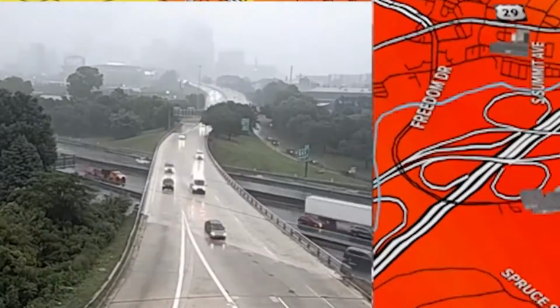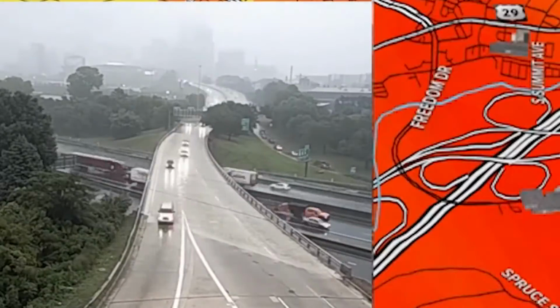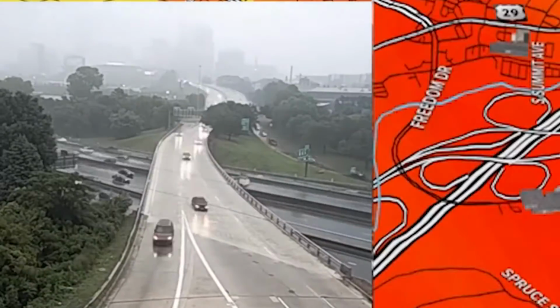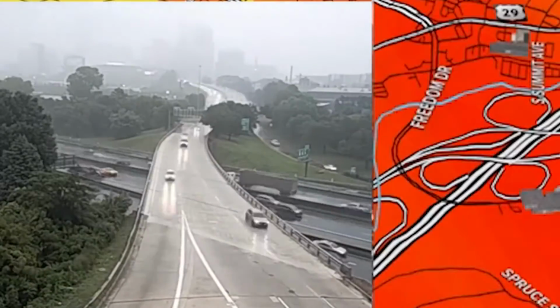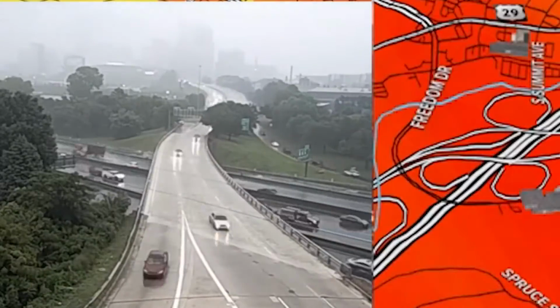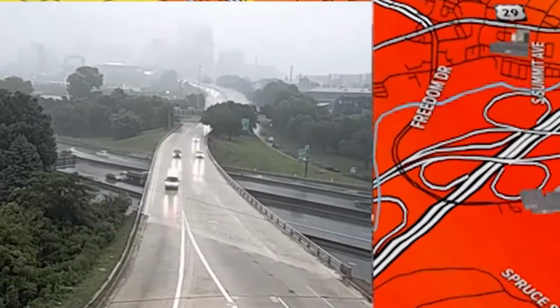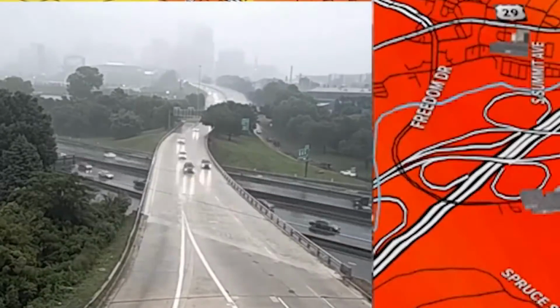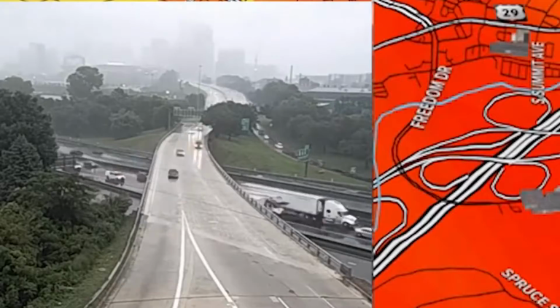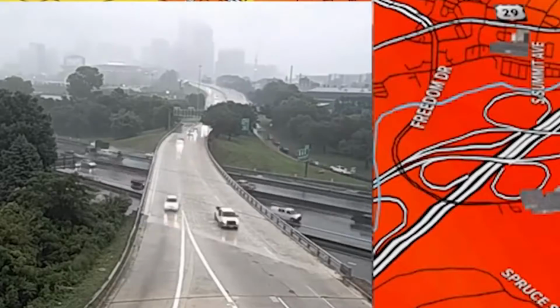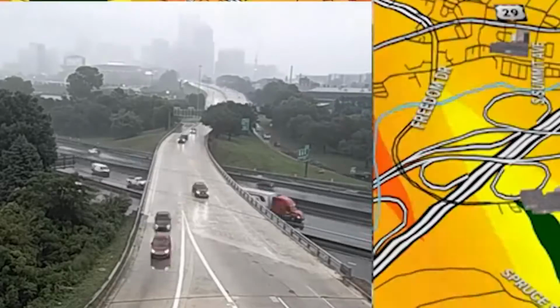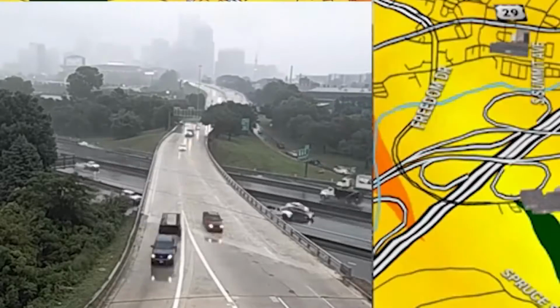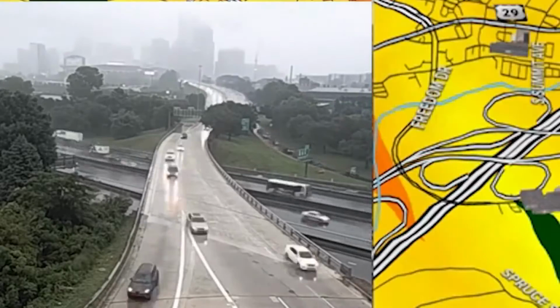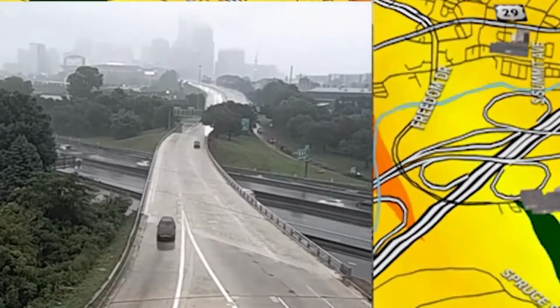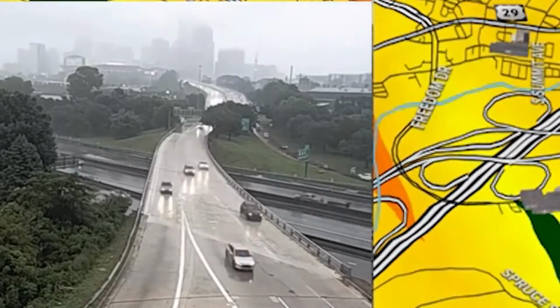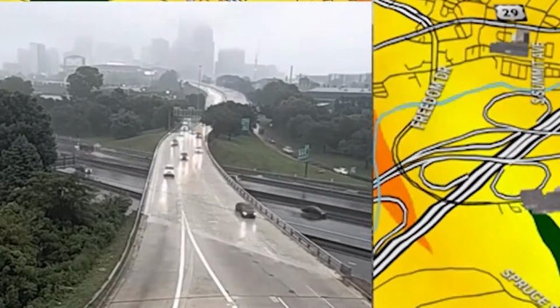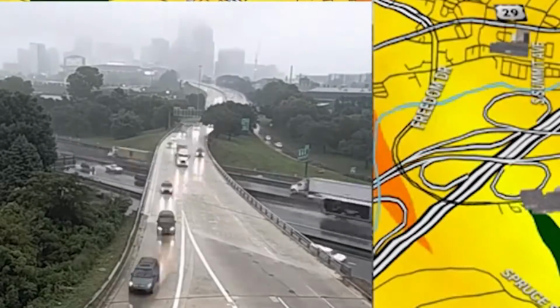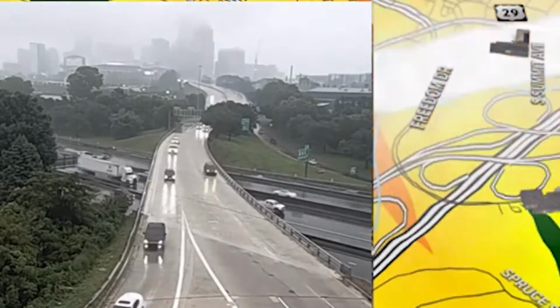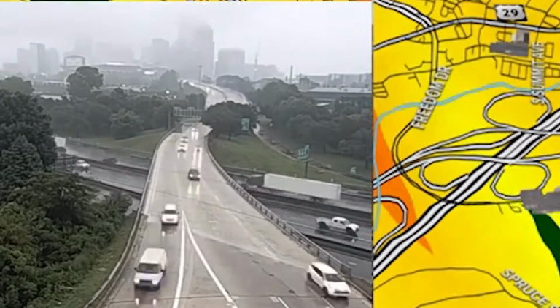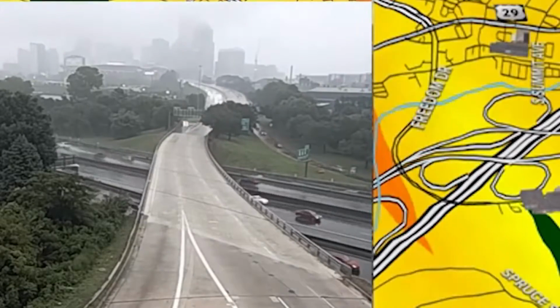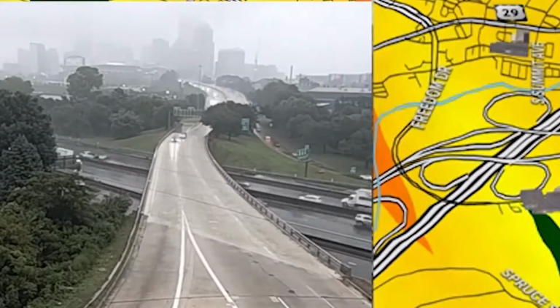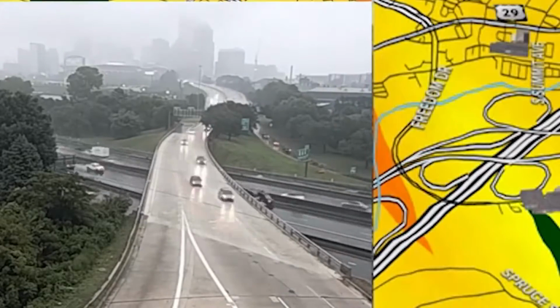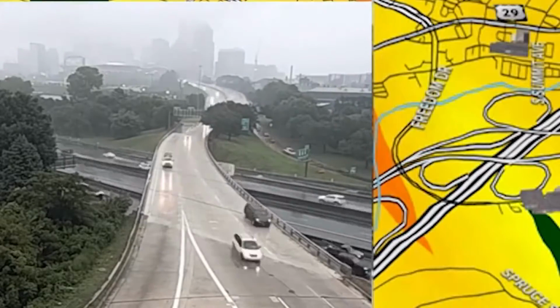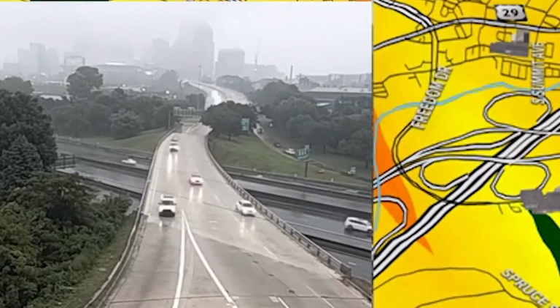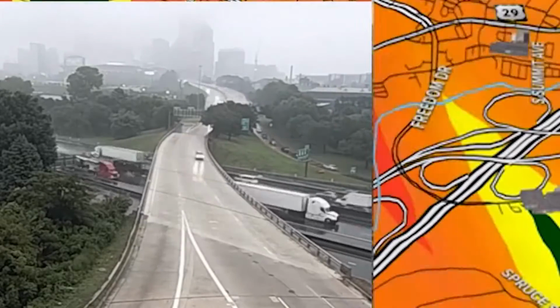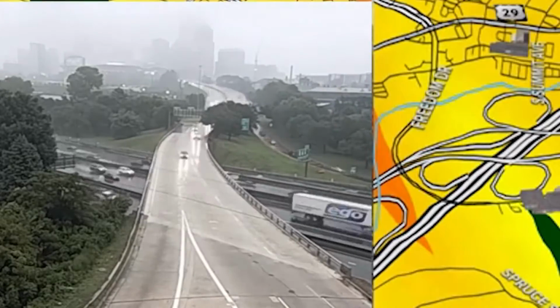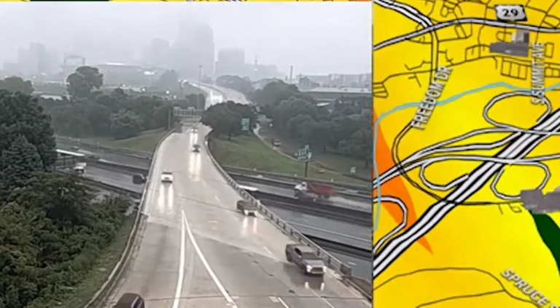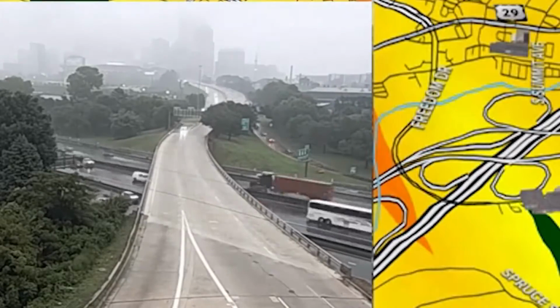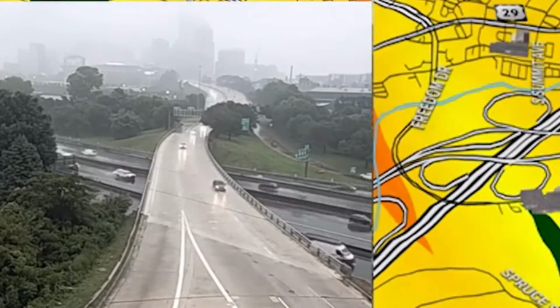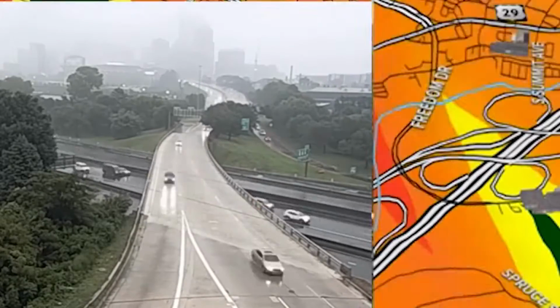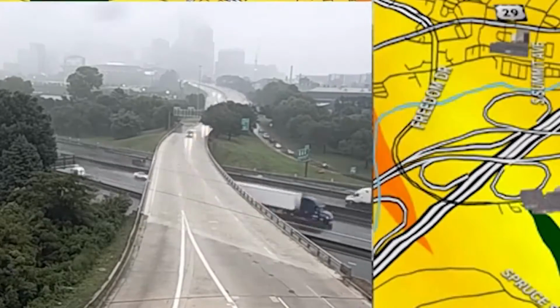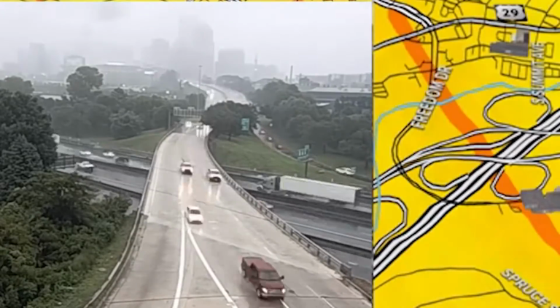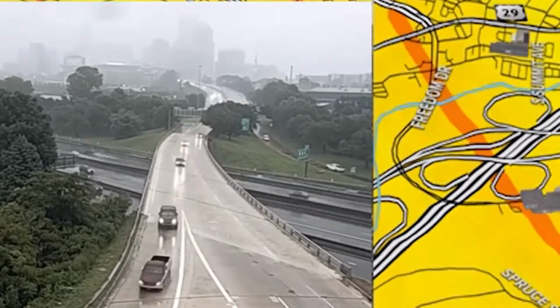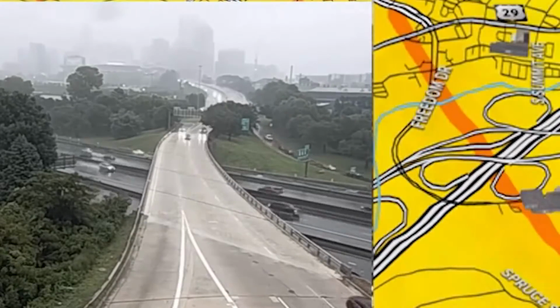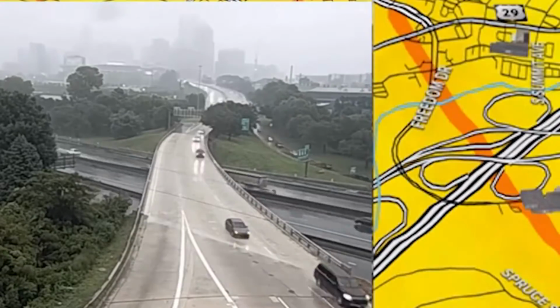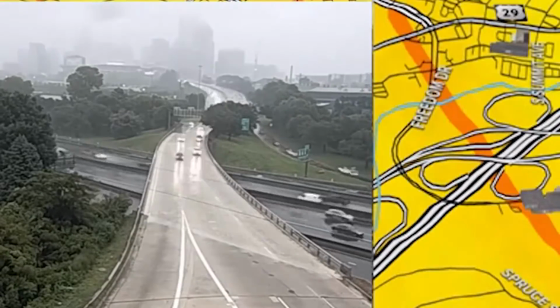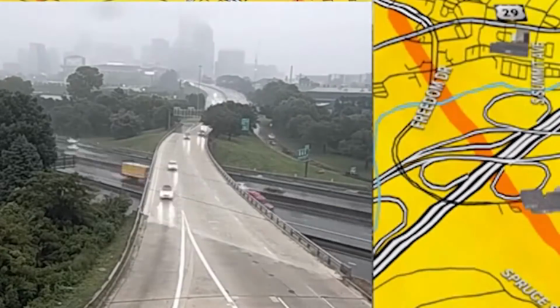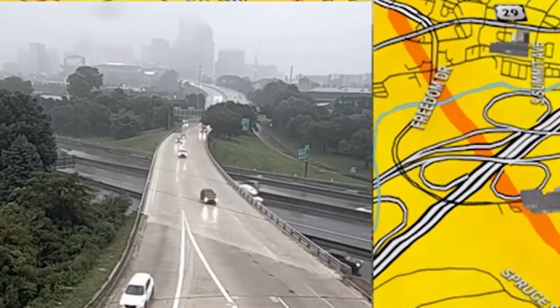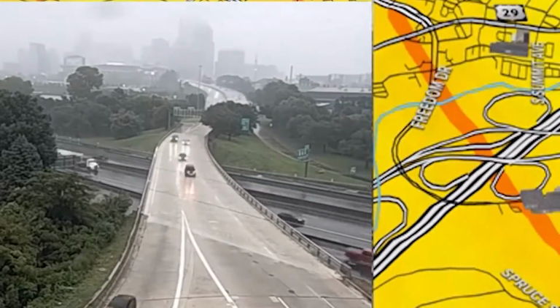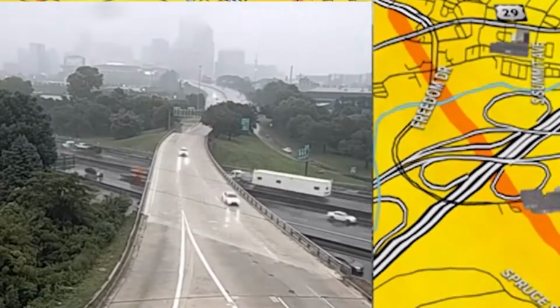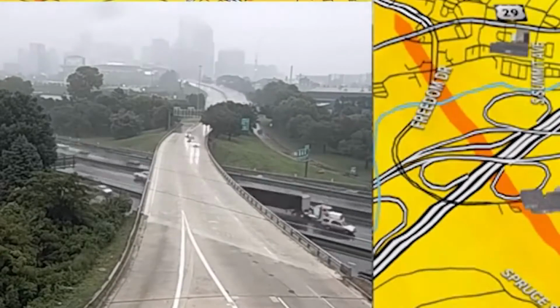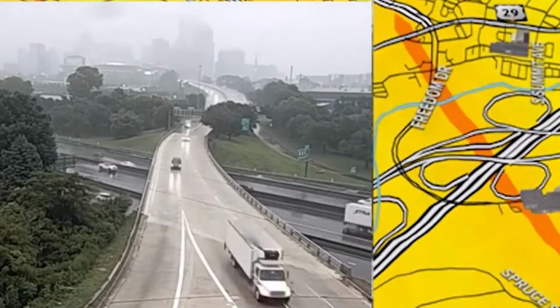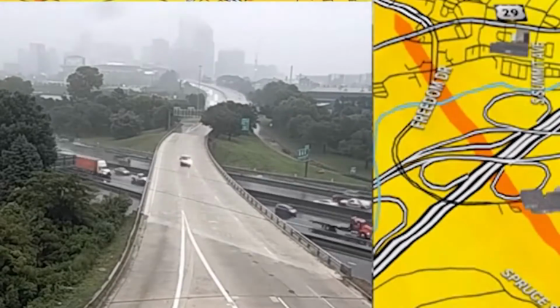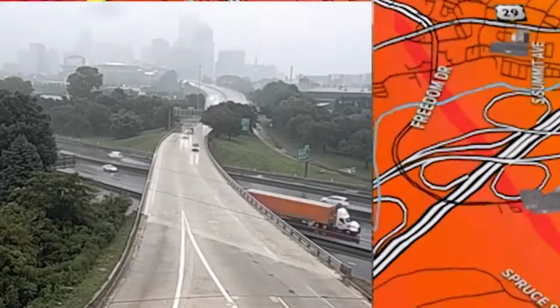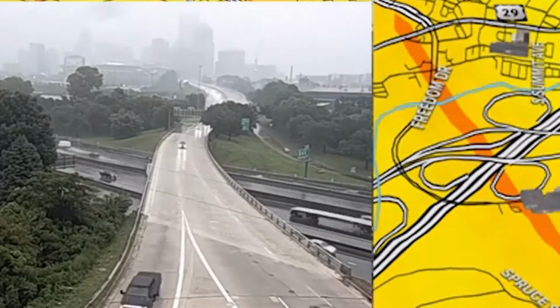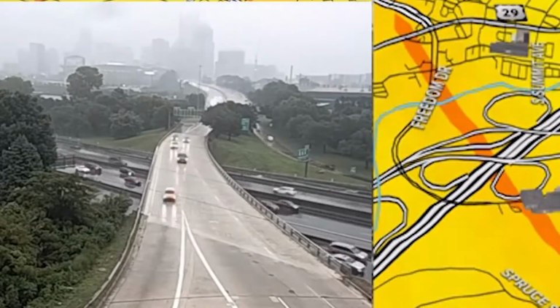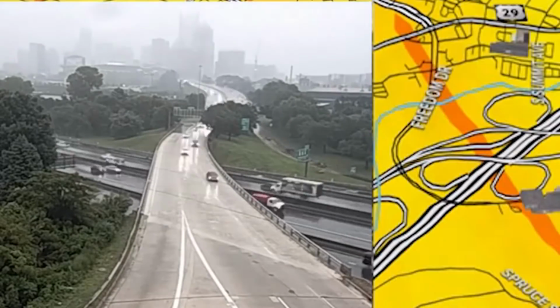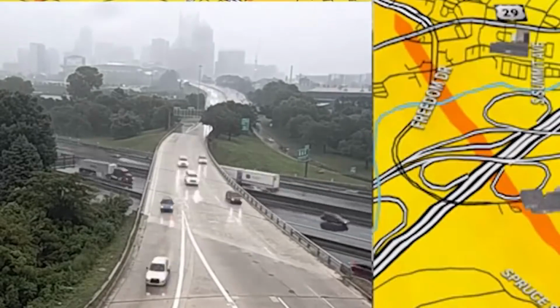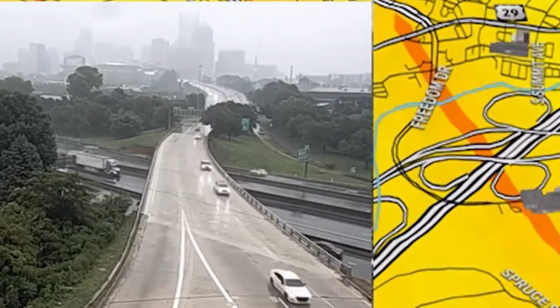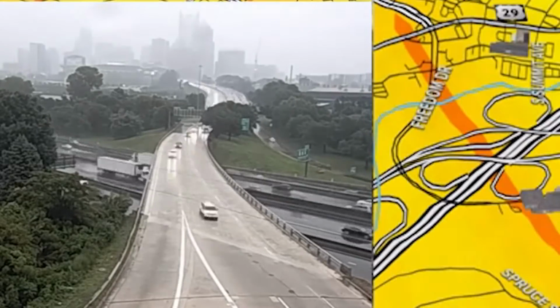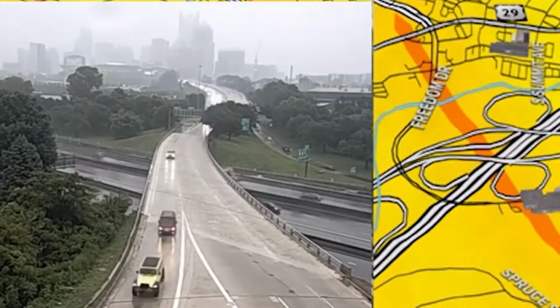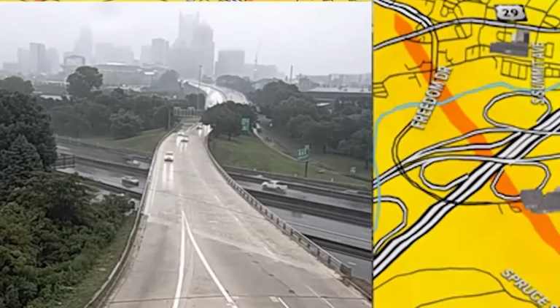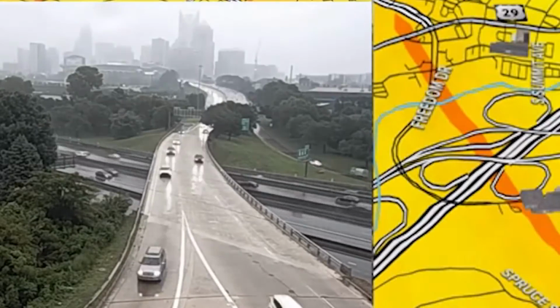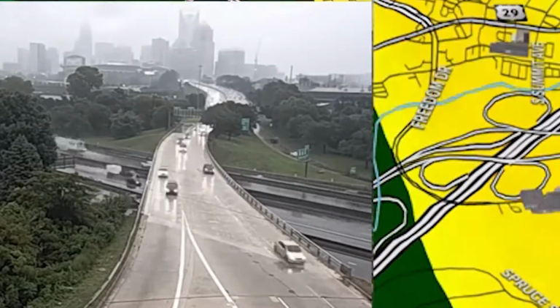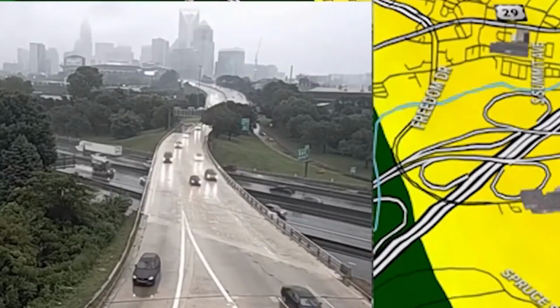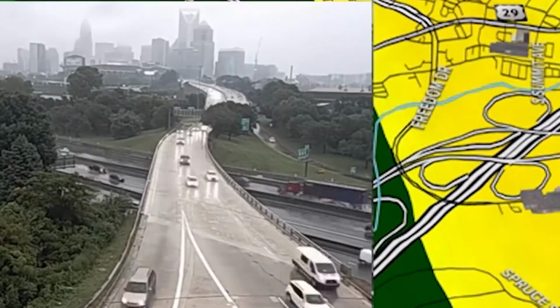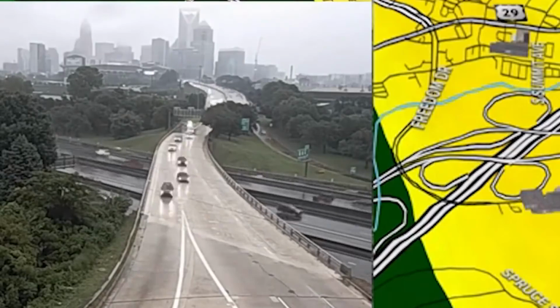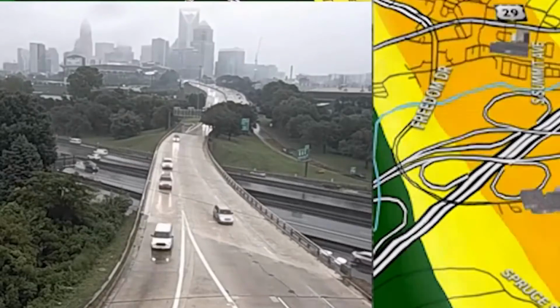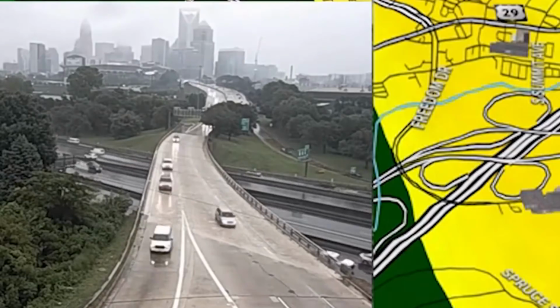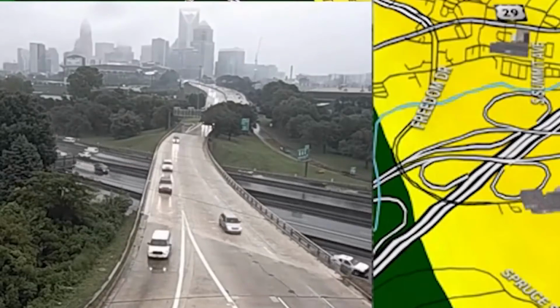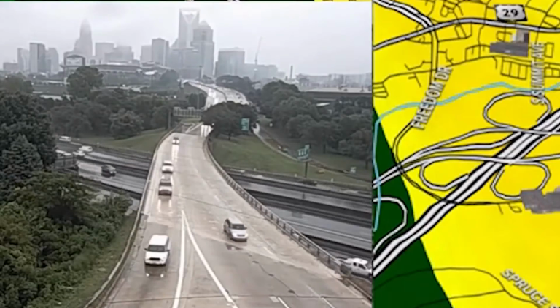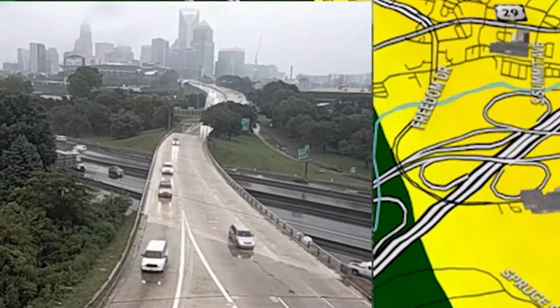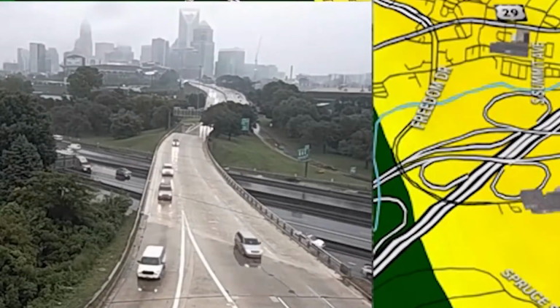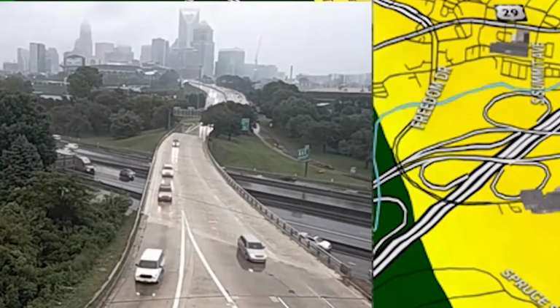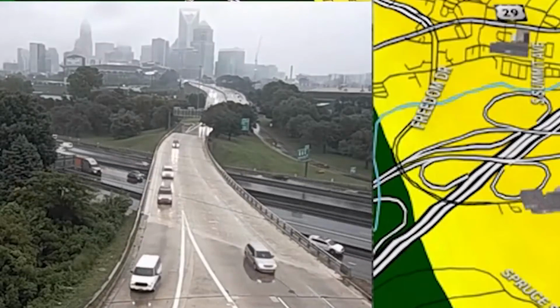Check this out. Uptown Charlotte is barely visible at orange, but as the rain intensity downgrades to yellow then green, you can see more and more of the skyline.